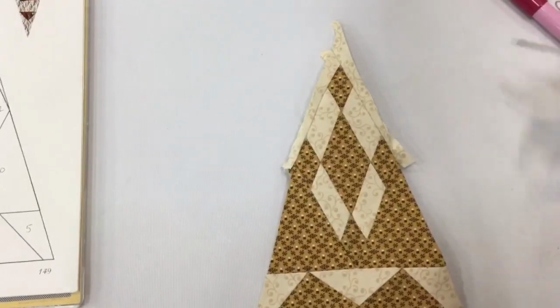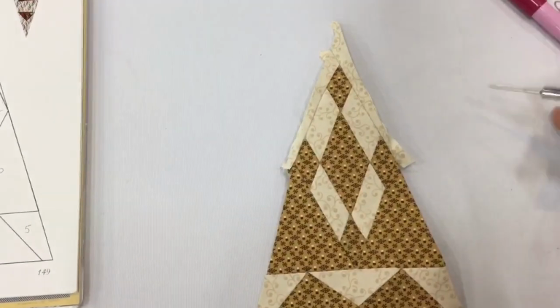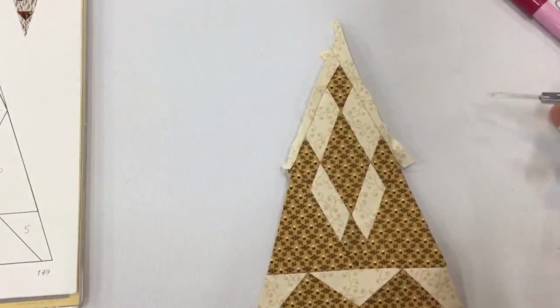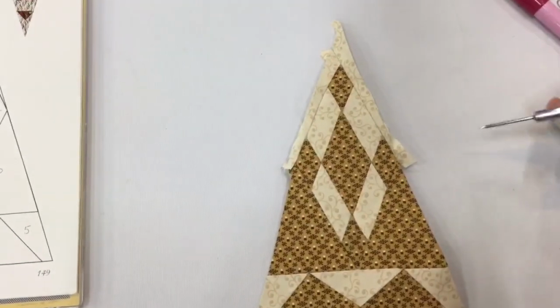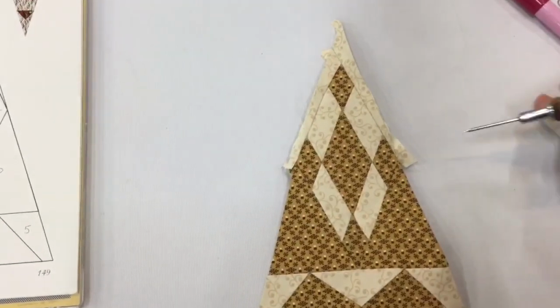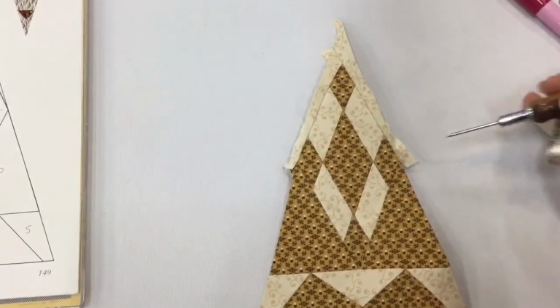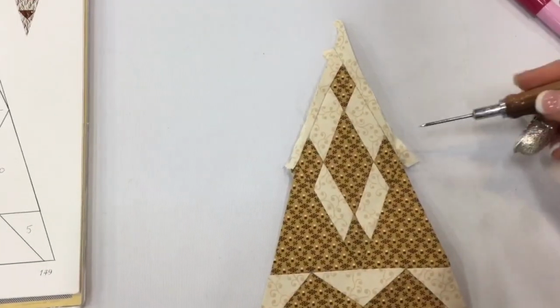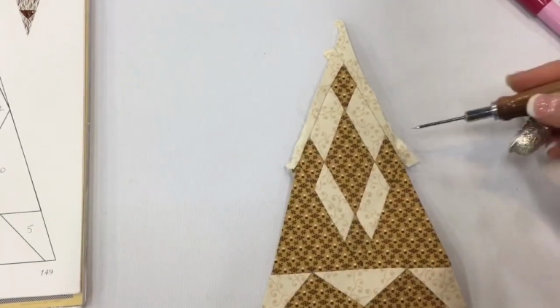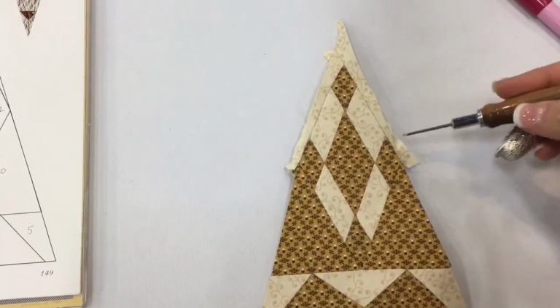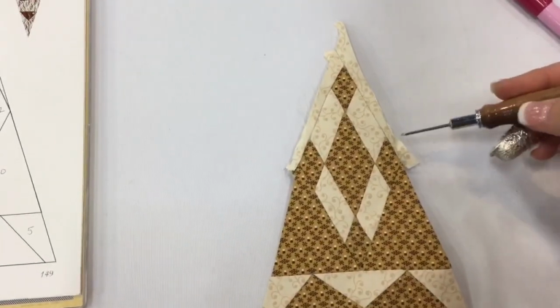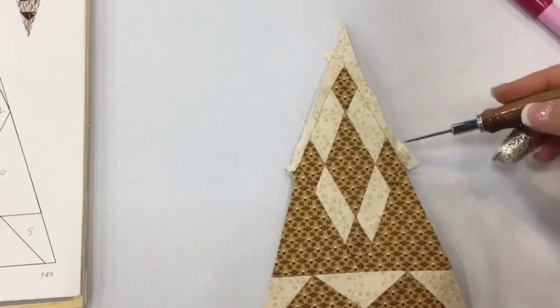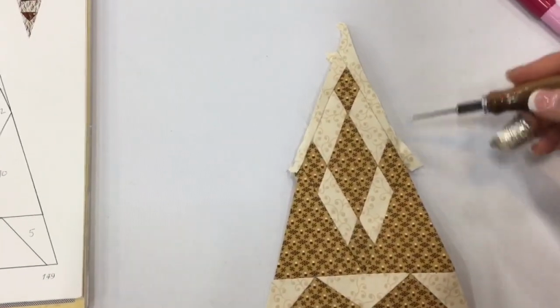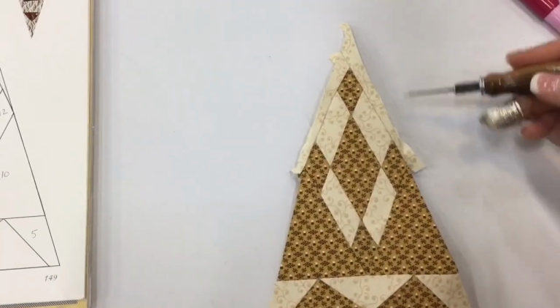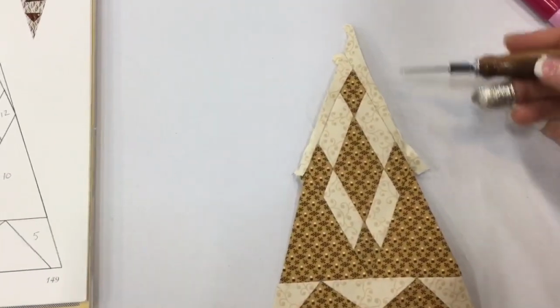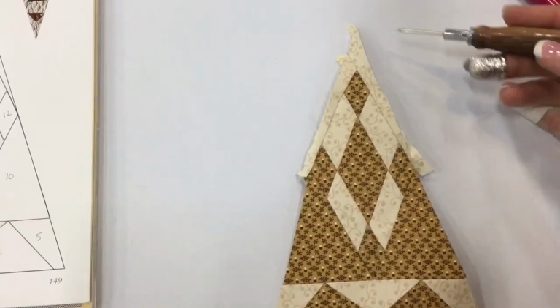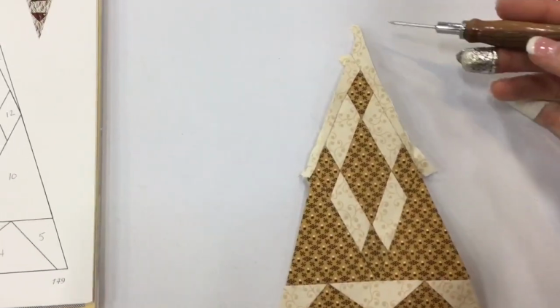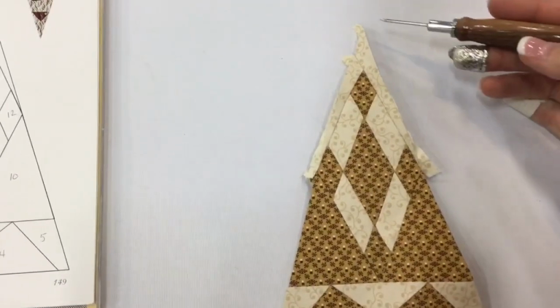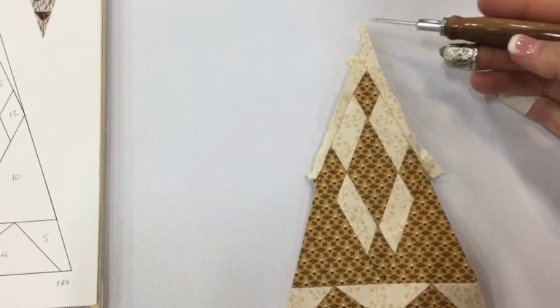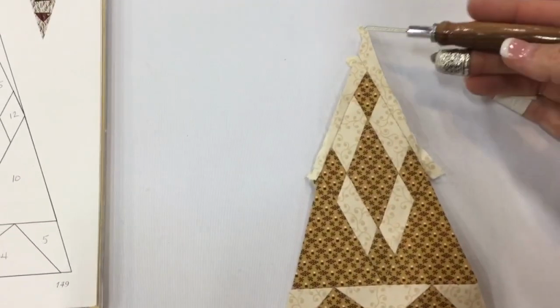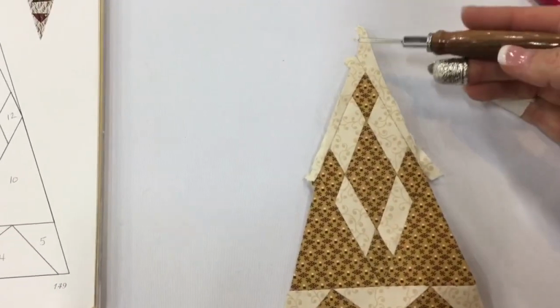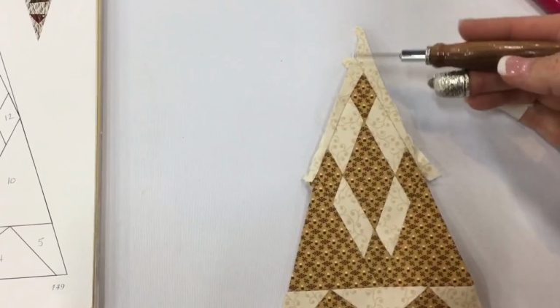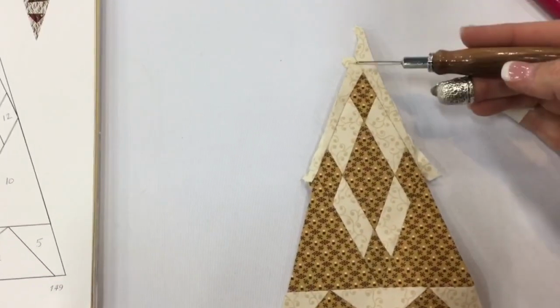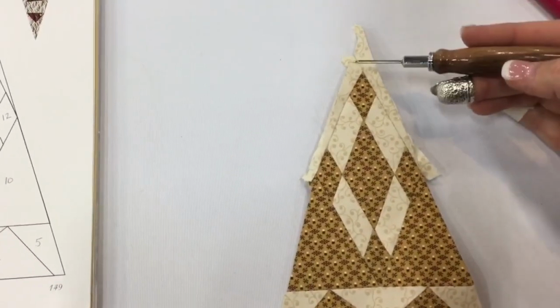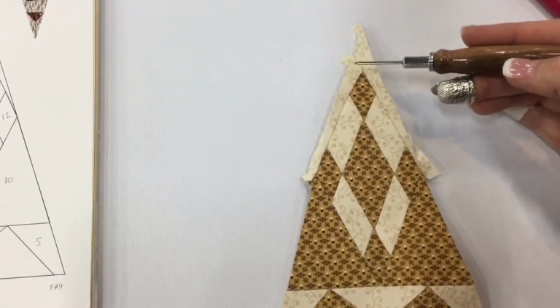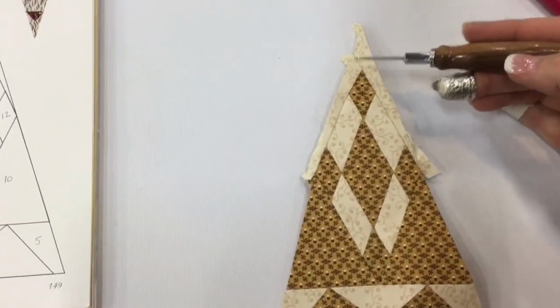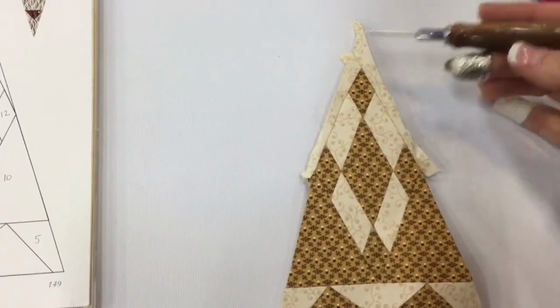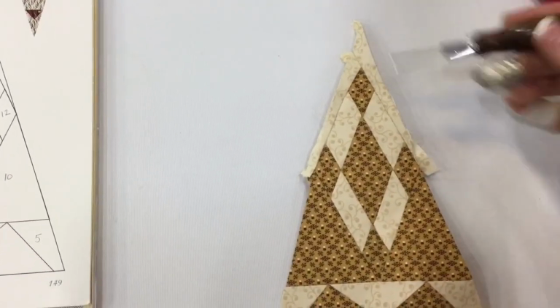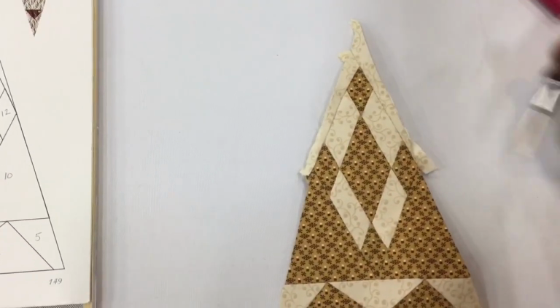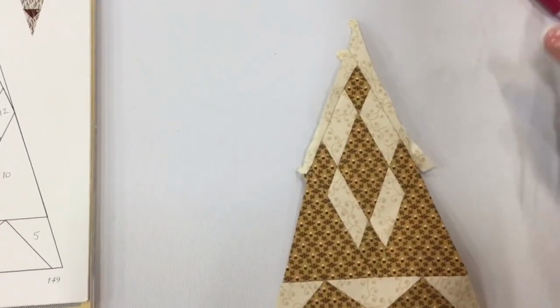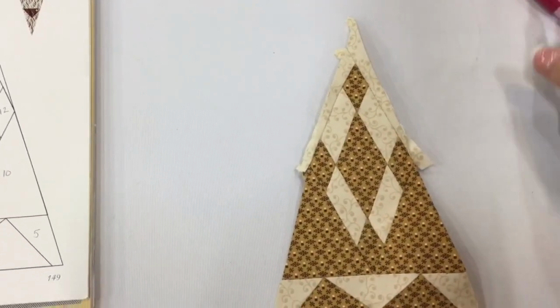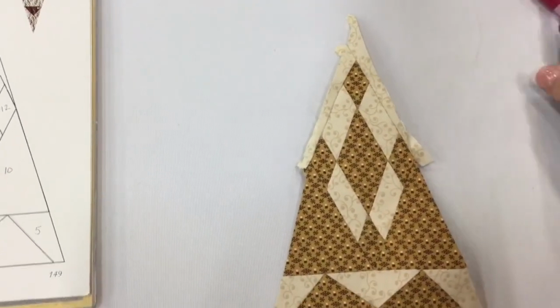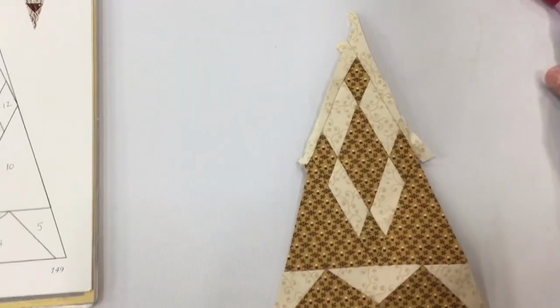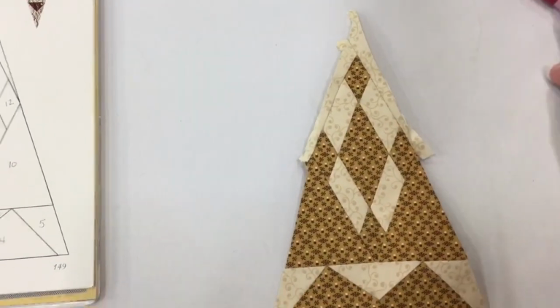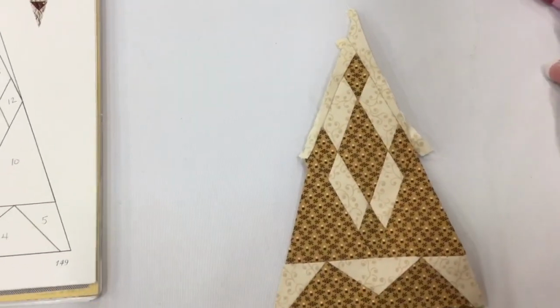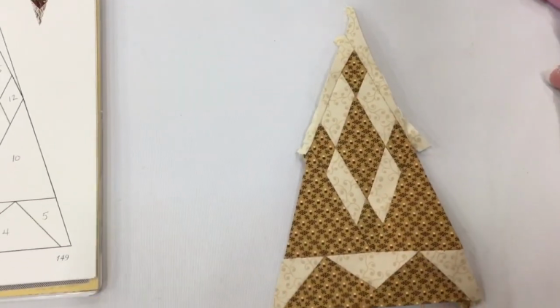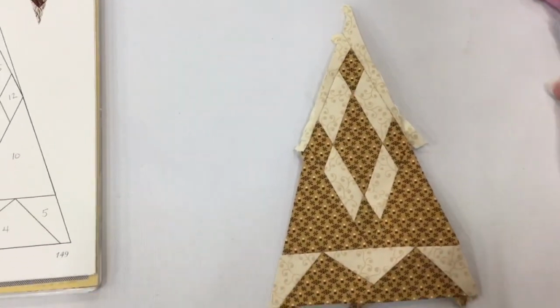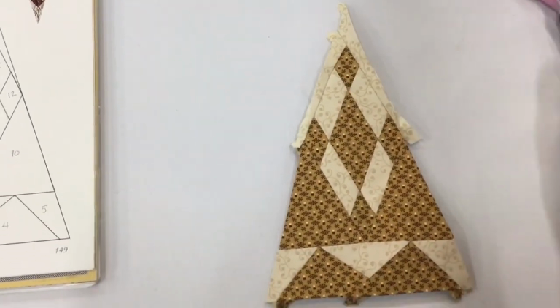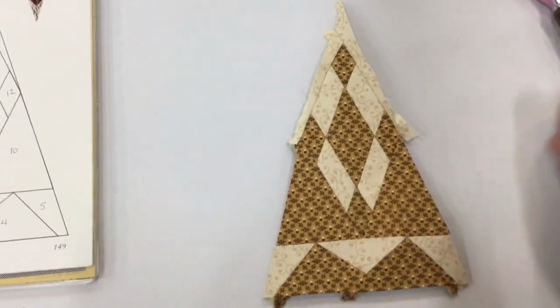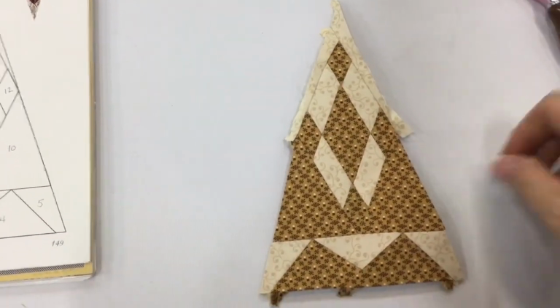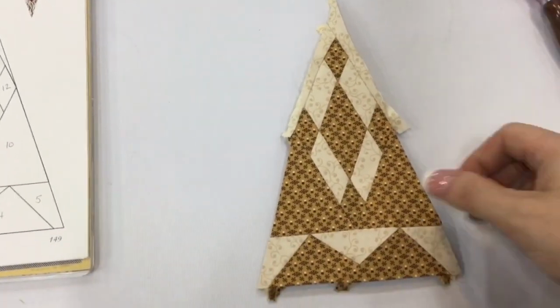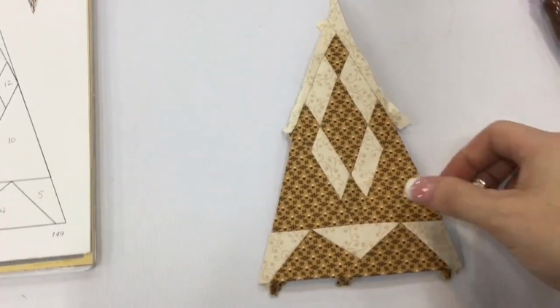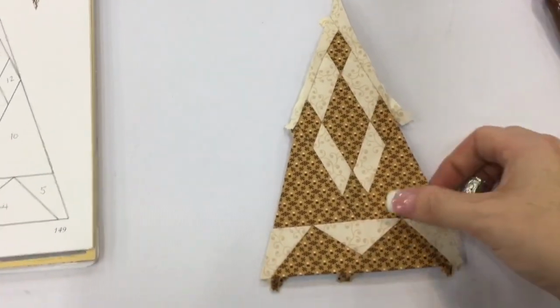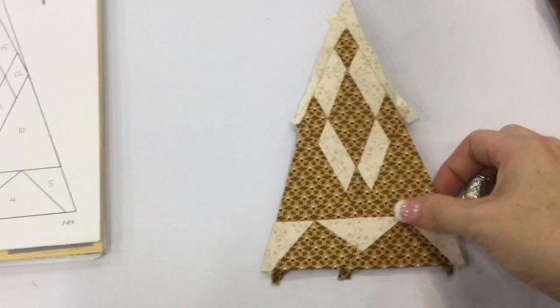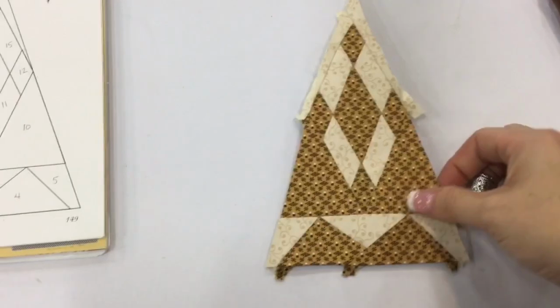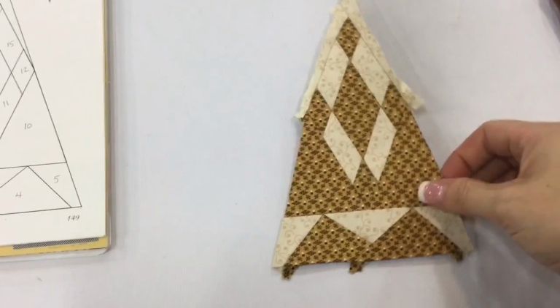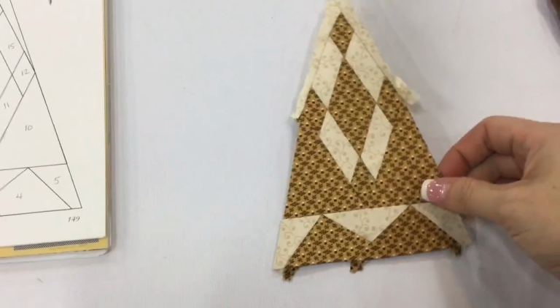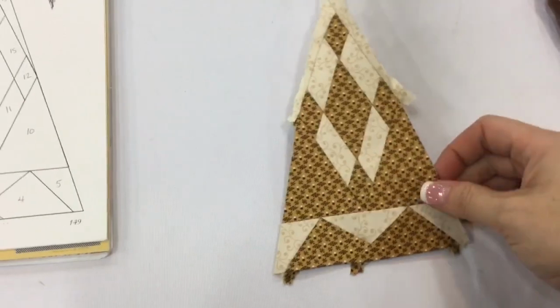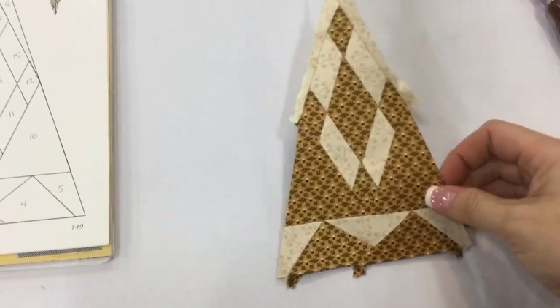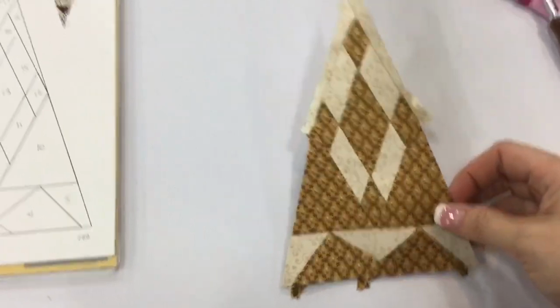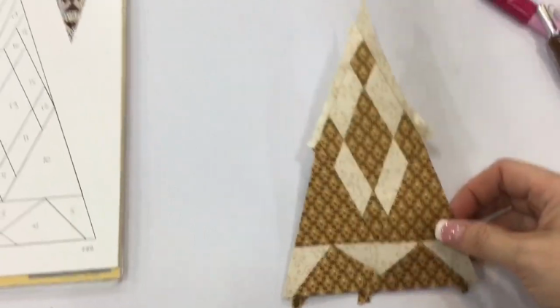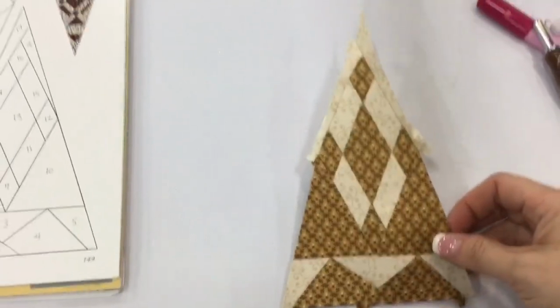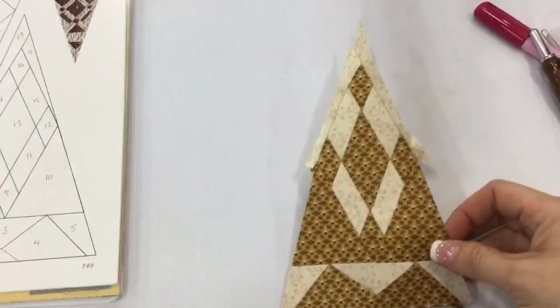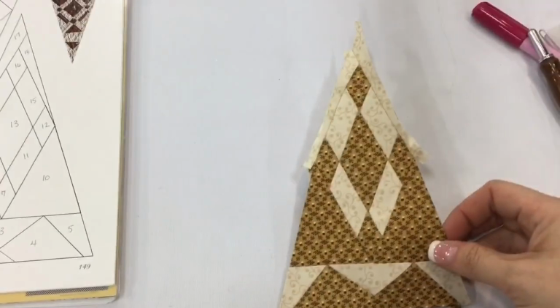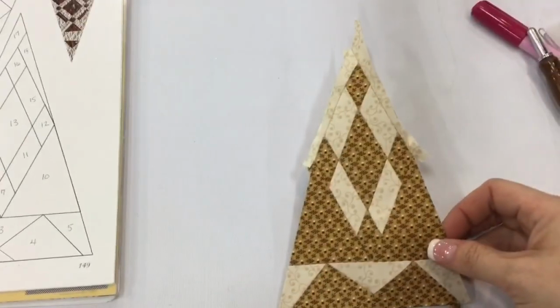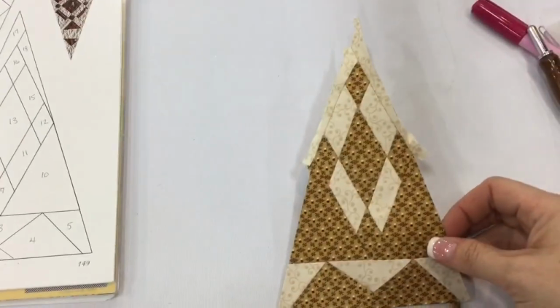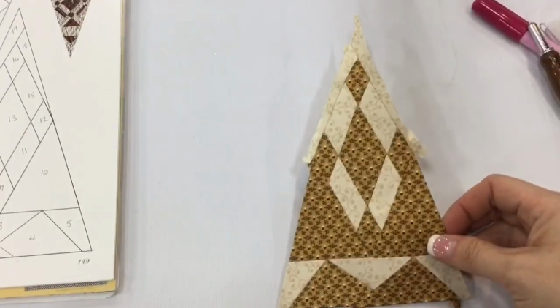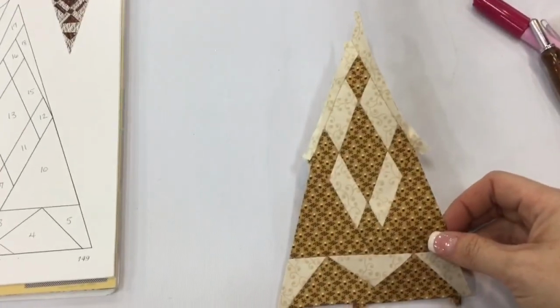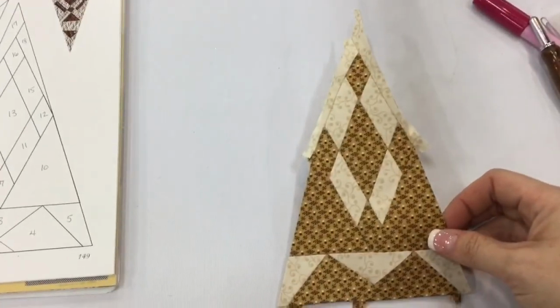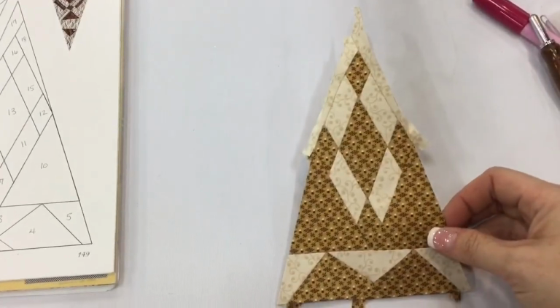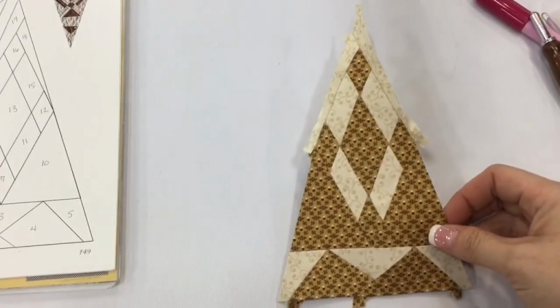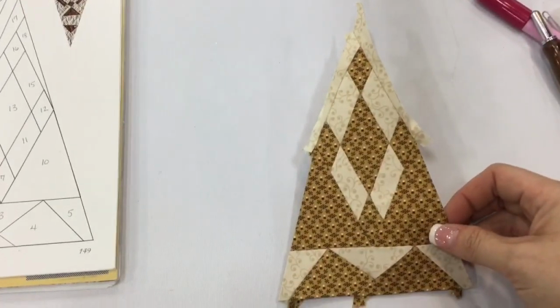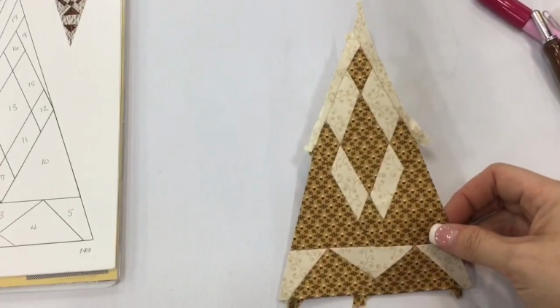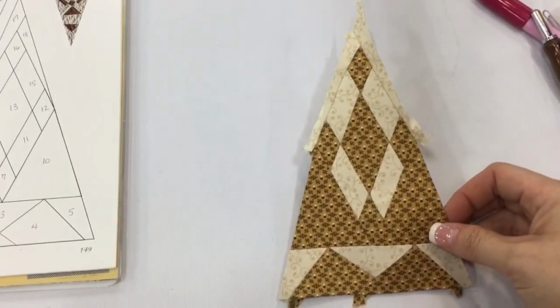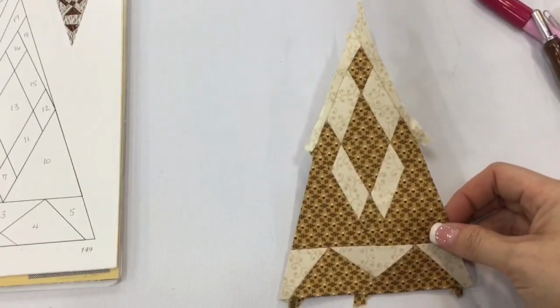Now that I've gotten my number 17 attached to make my tip, I now have a completed BR-12 triangle.